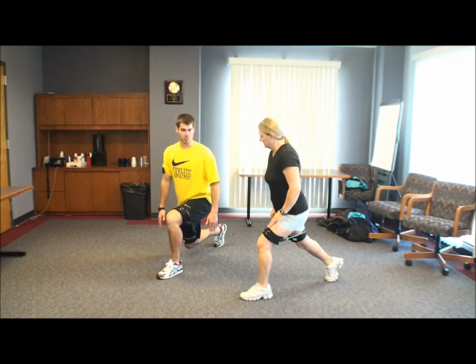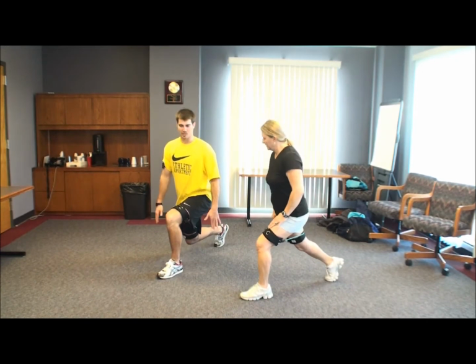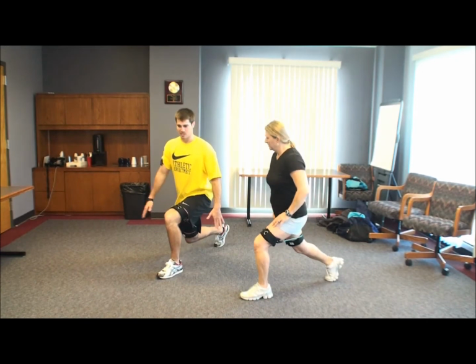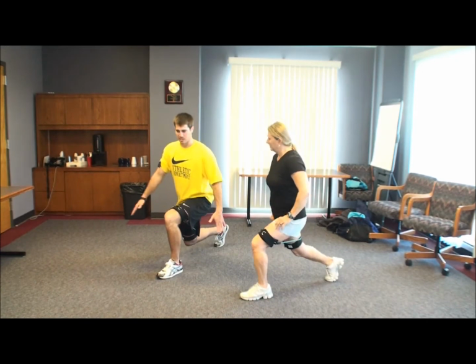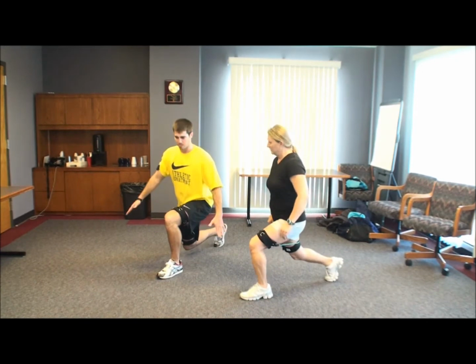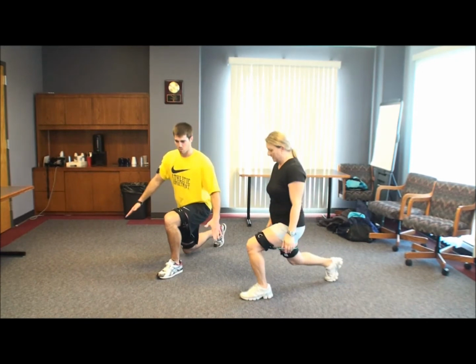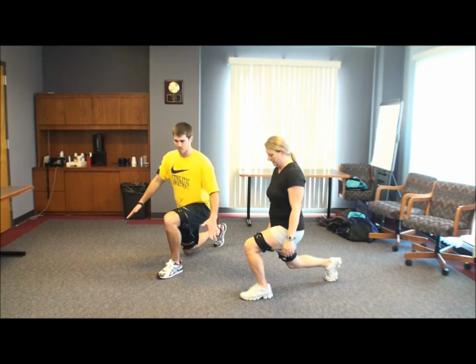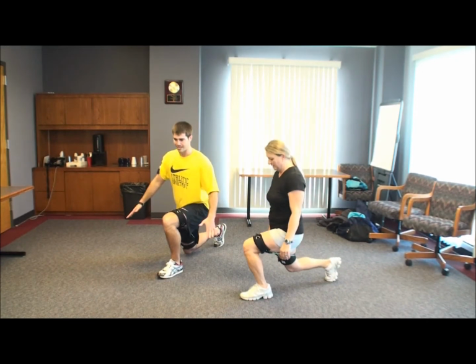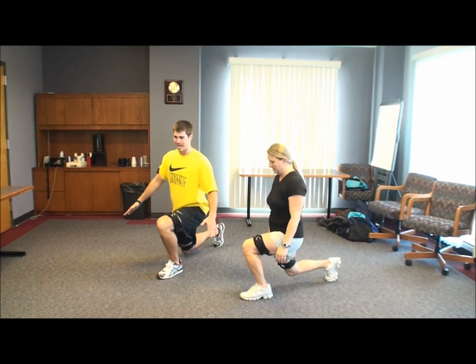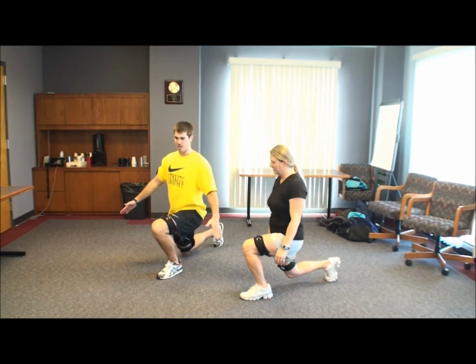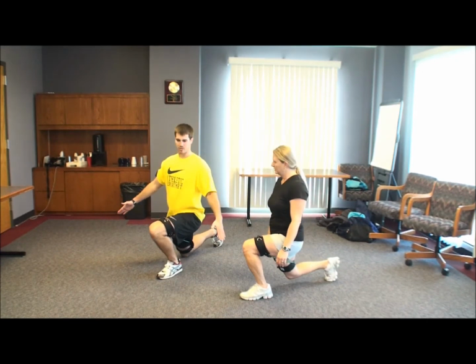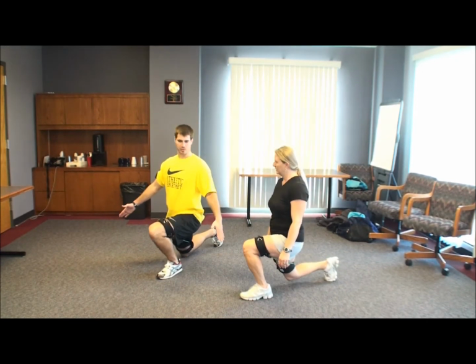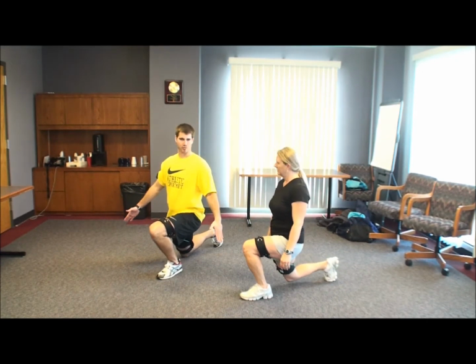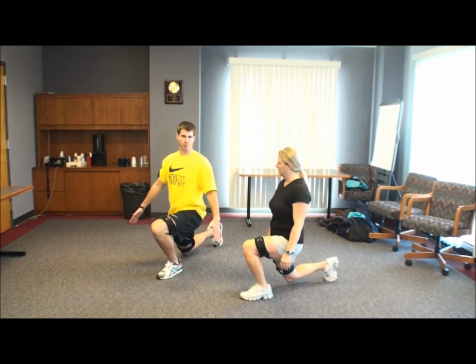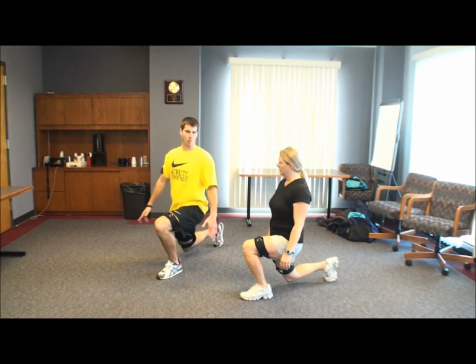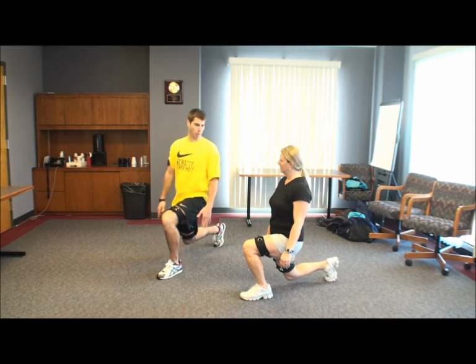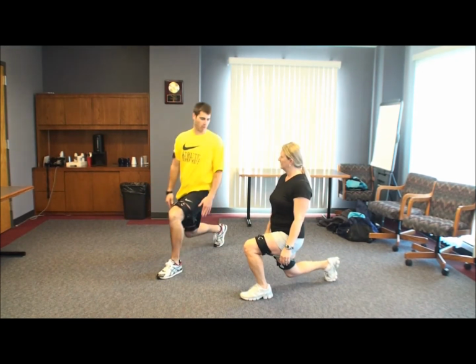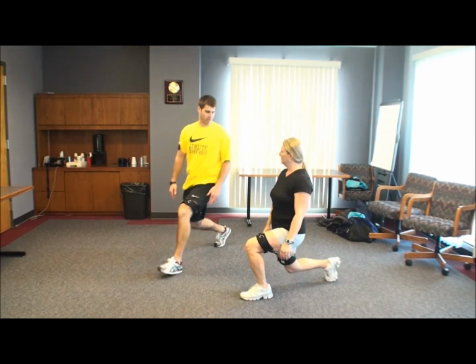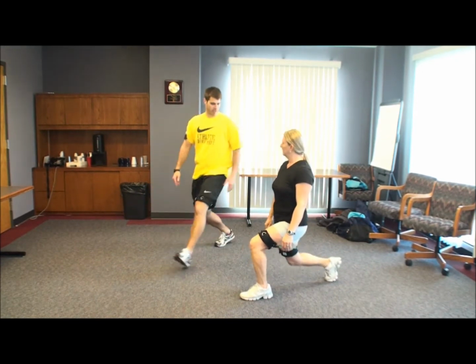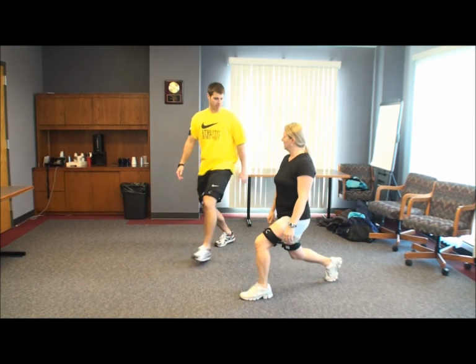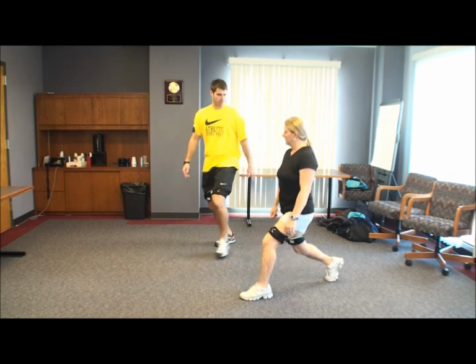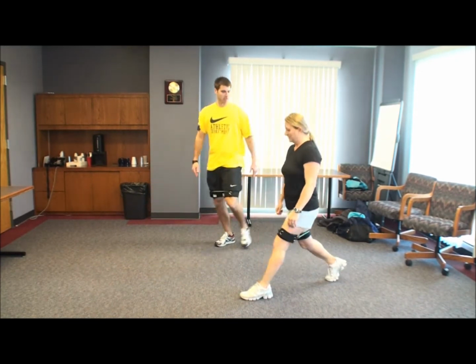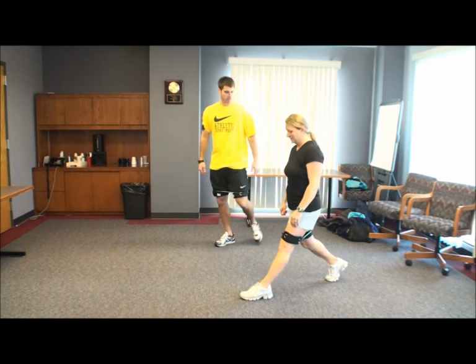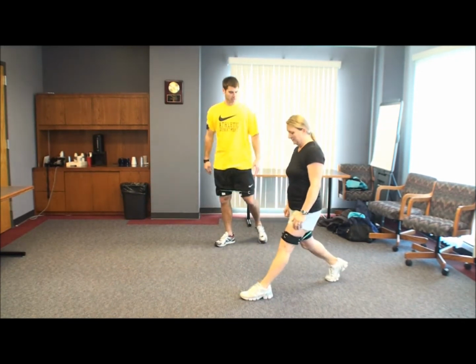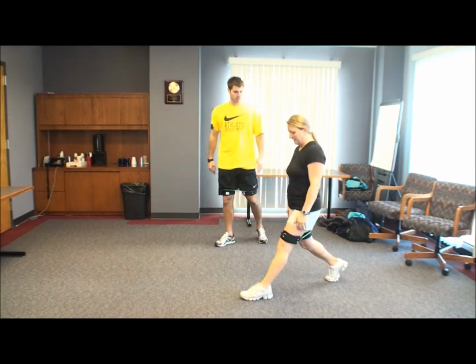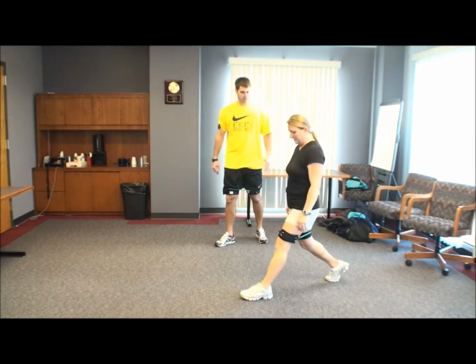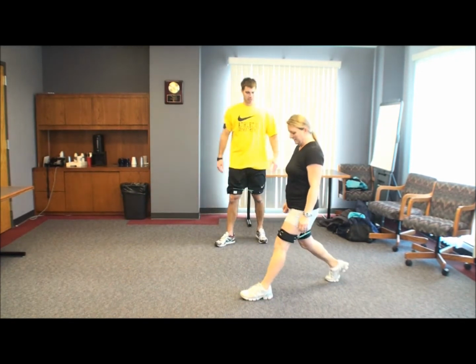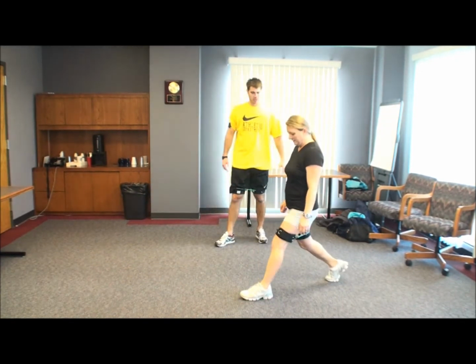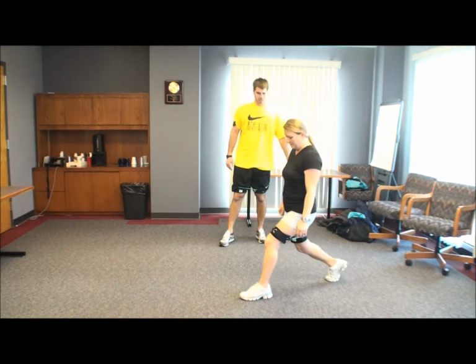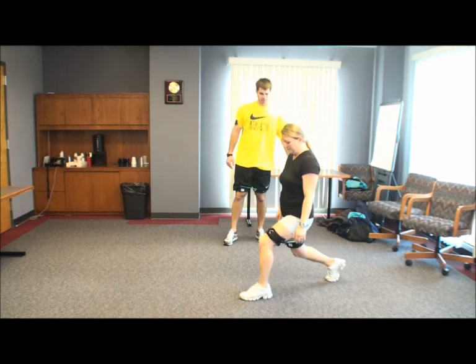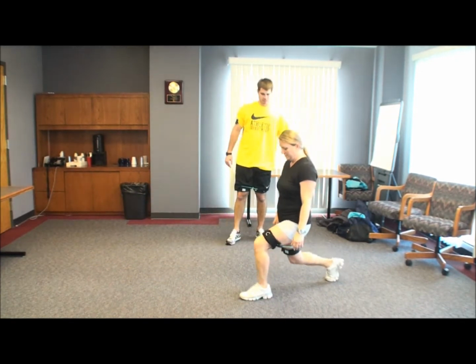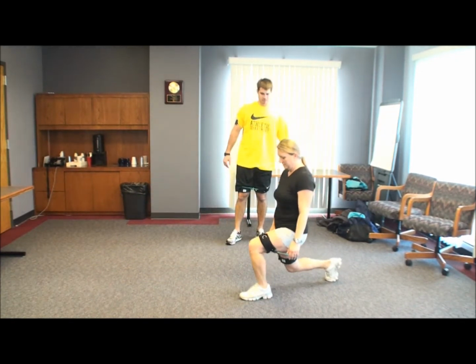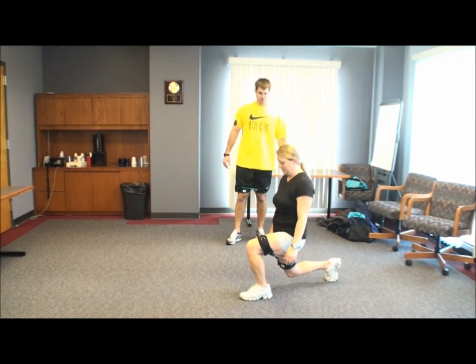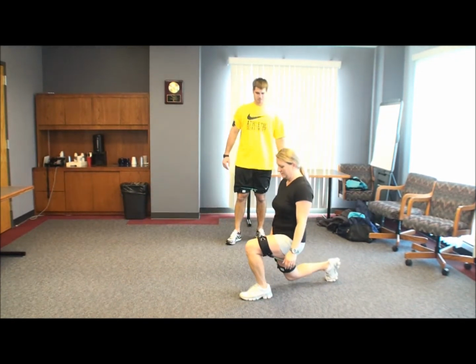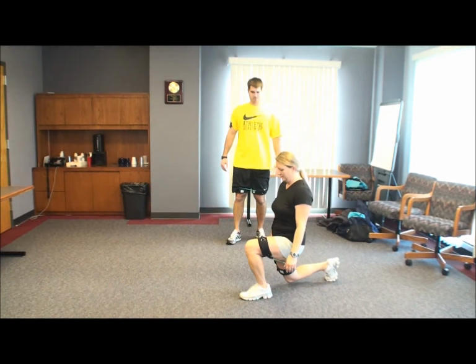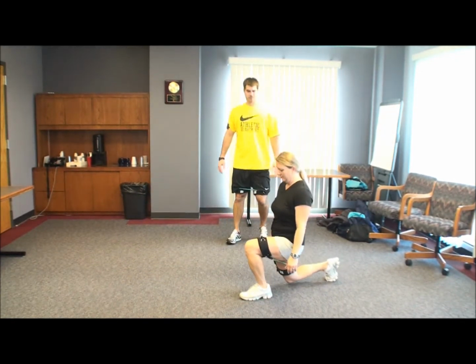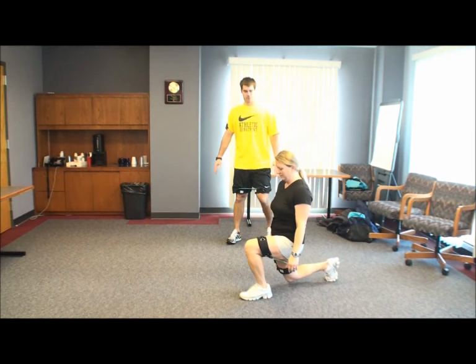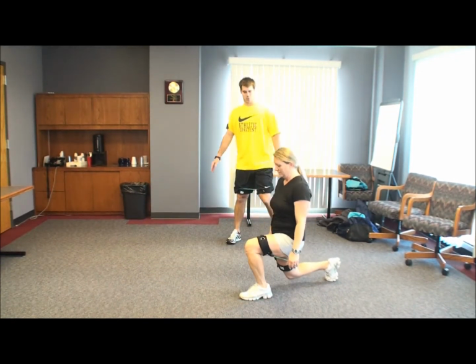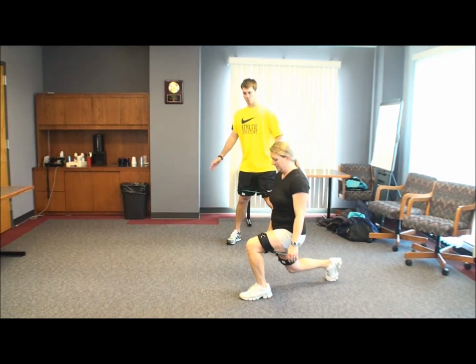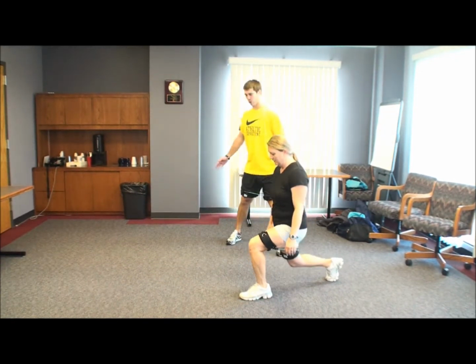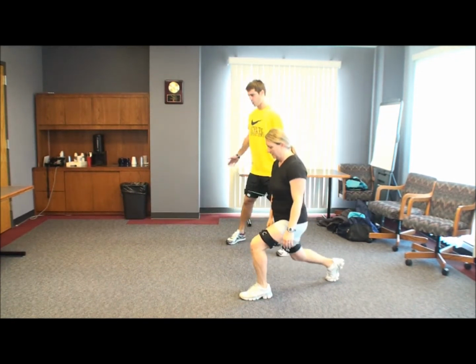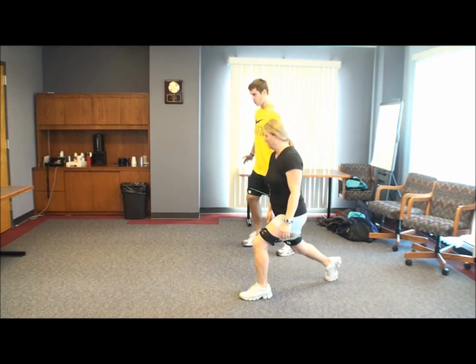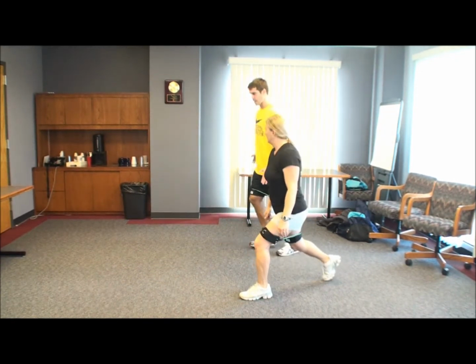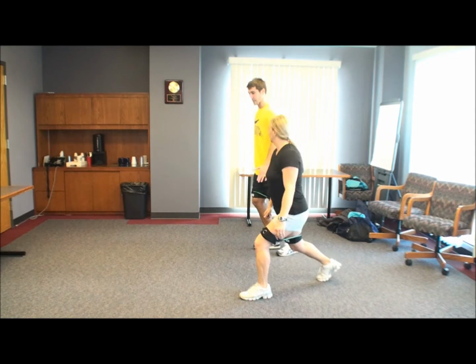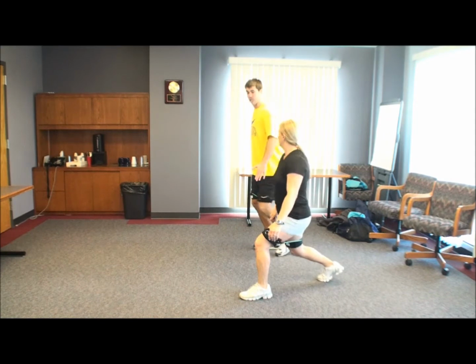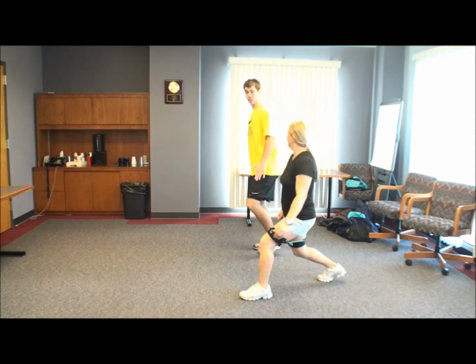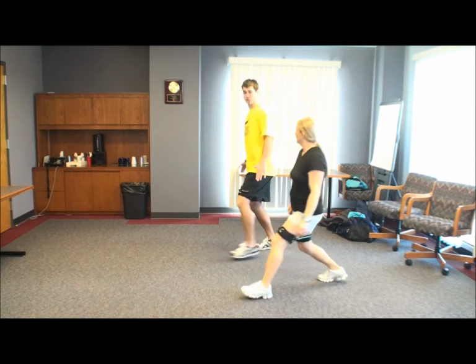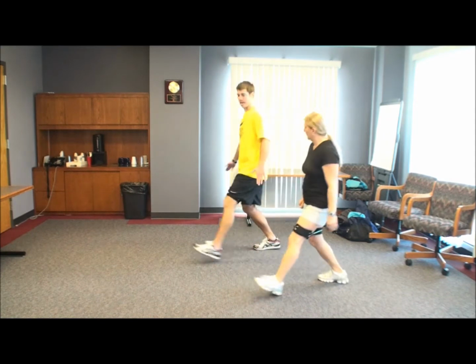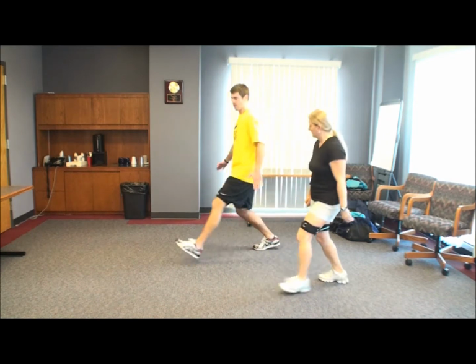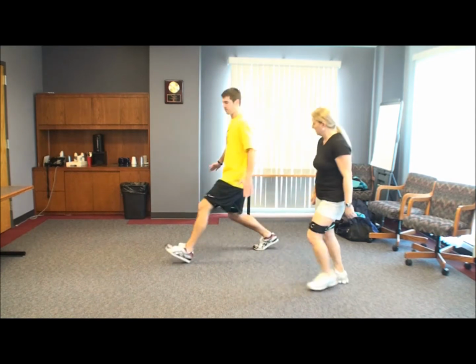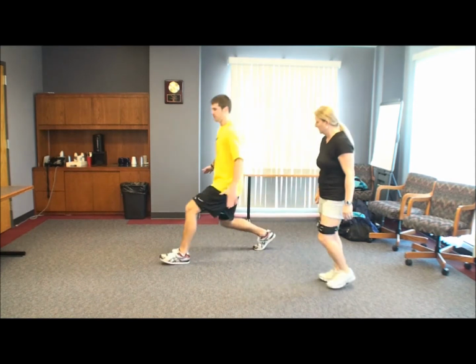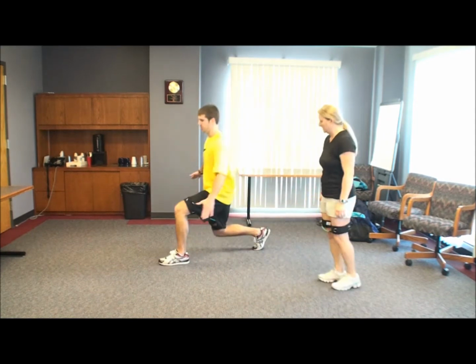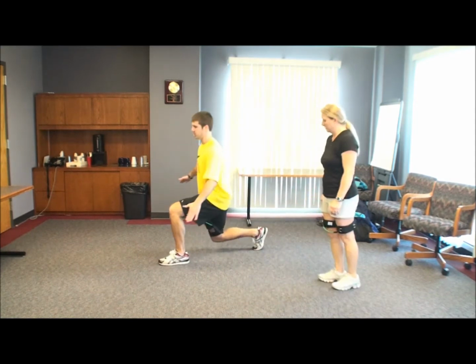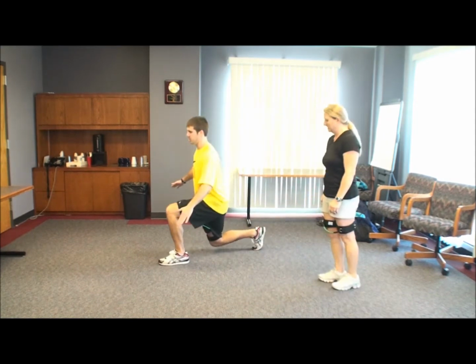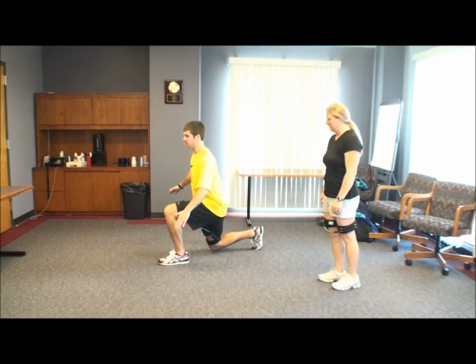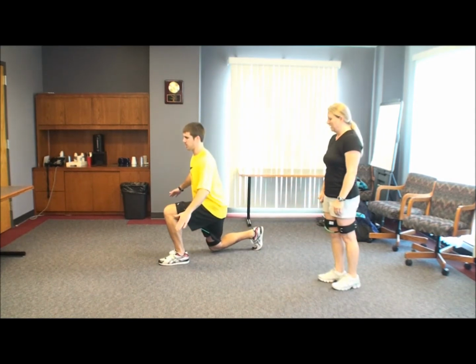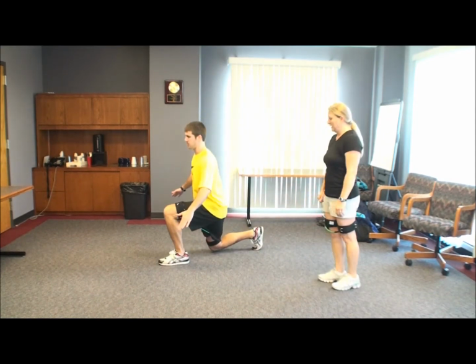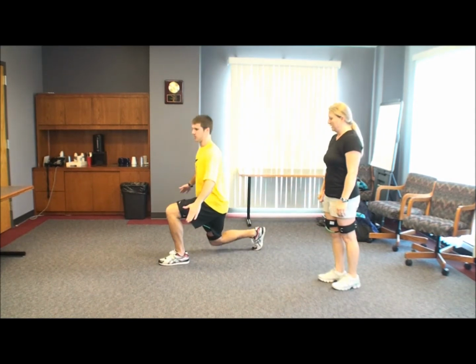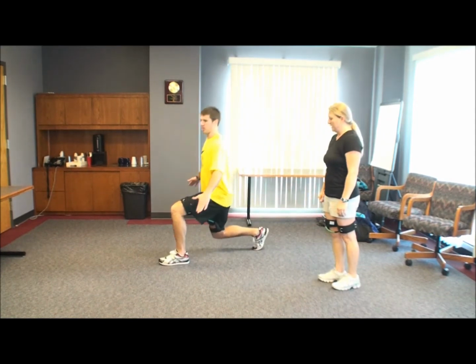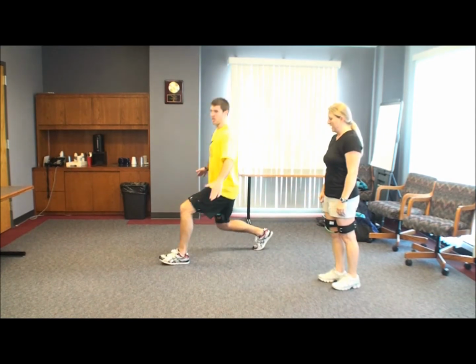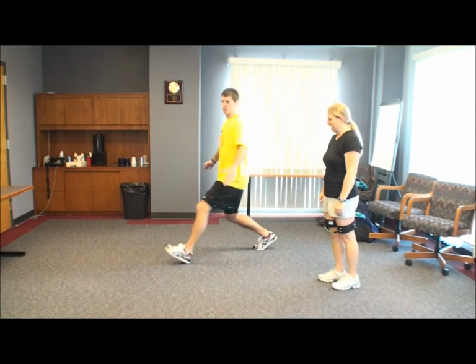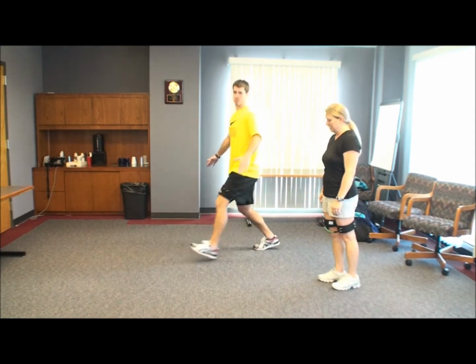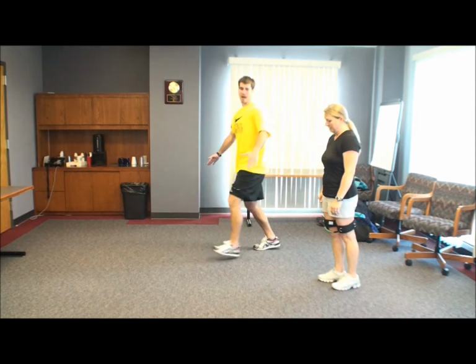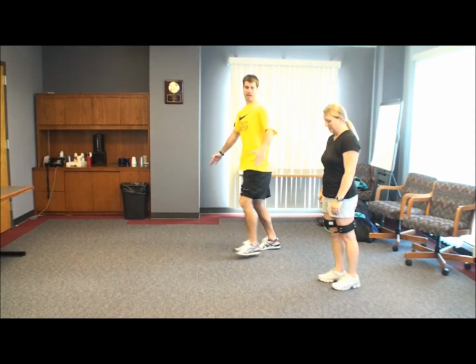You want to sink more down than forward. So we're going to go ahead and lunge out, and then you're going to lunge back.